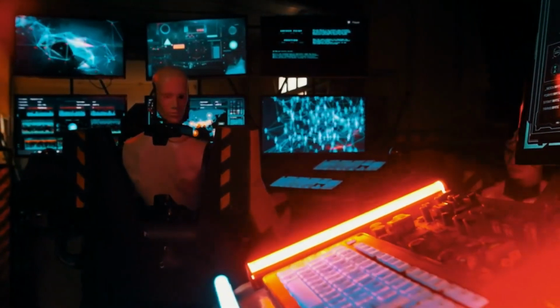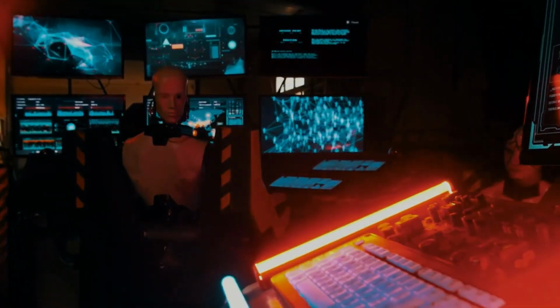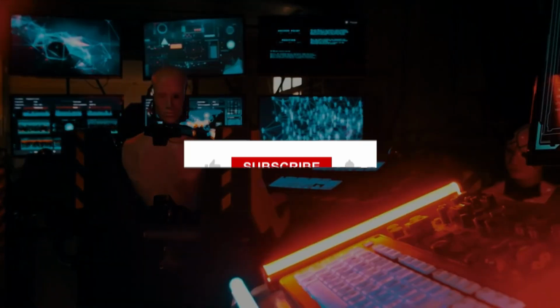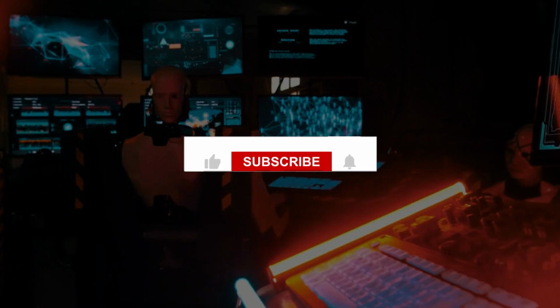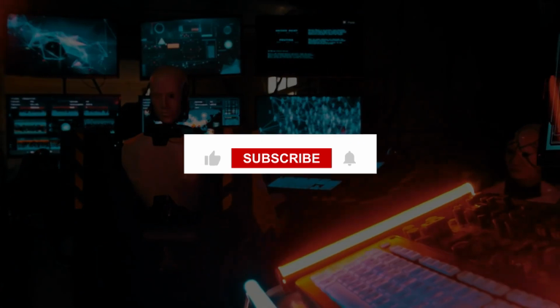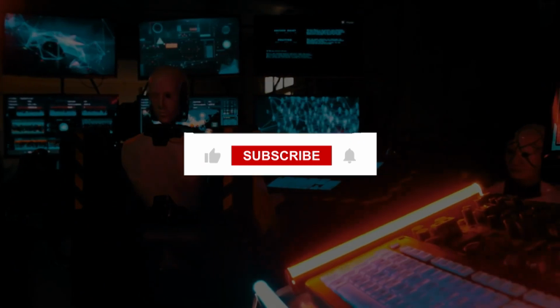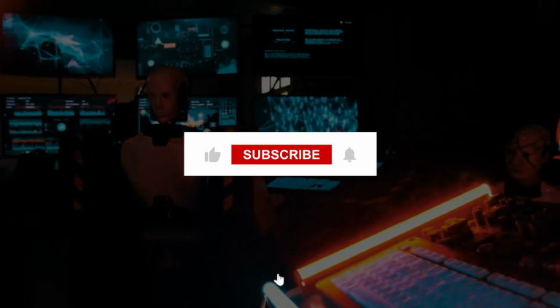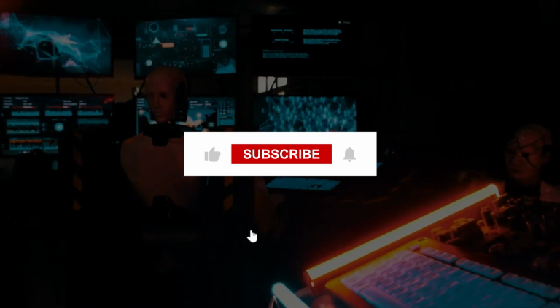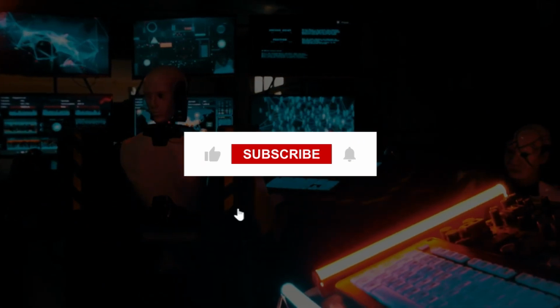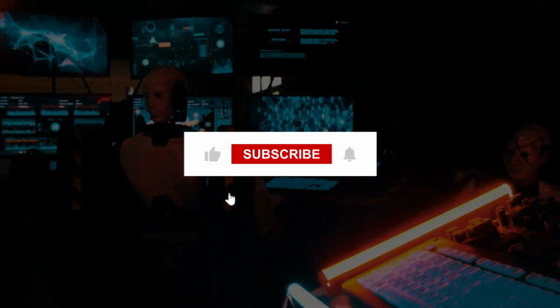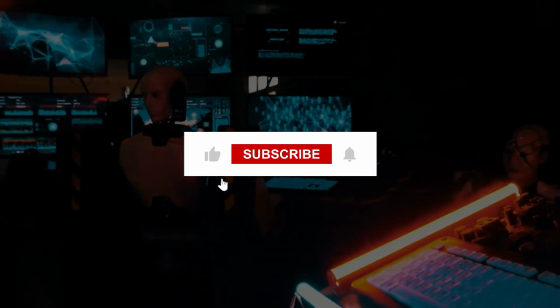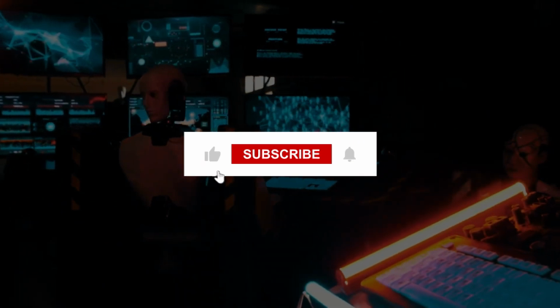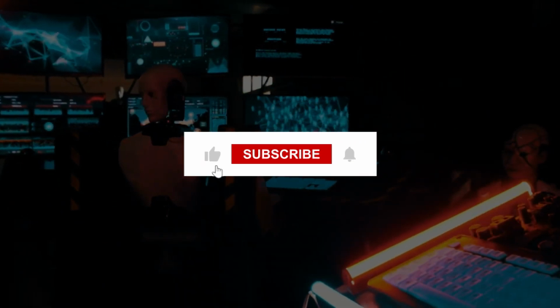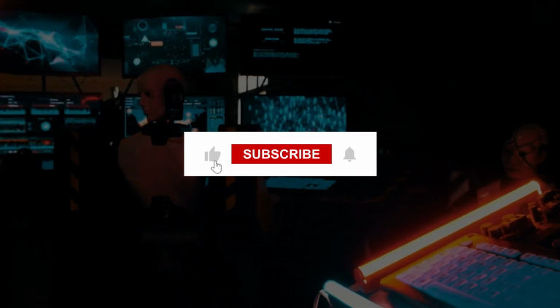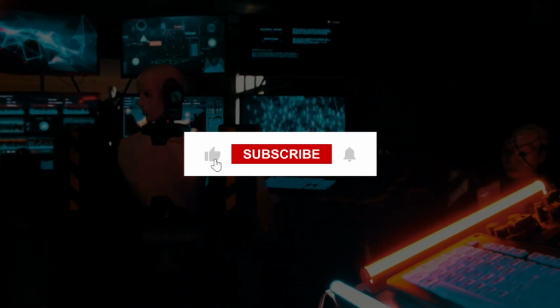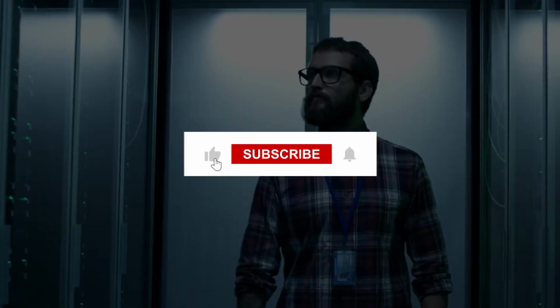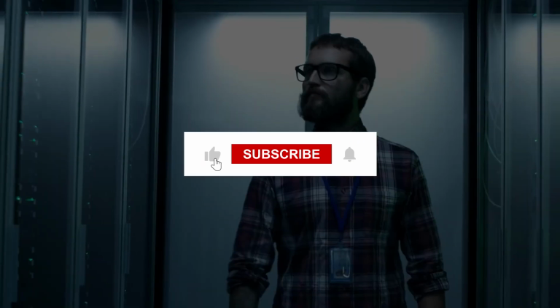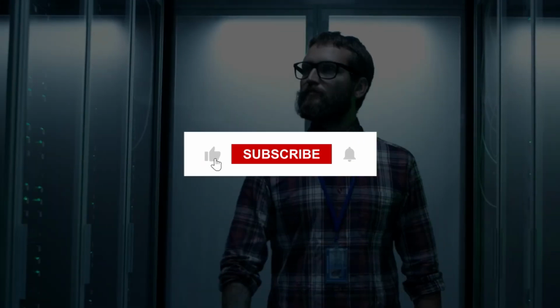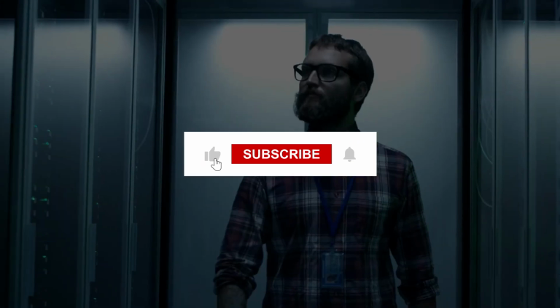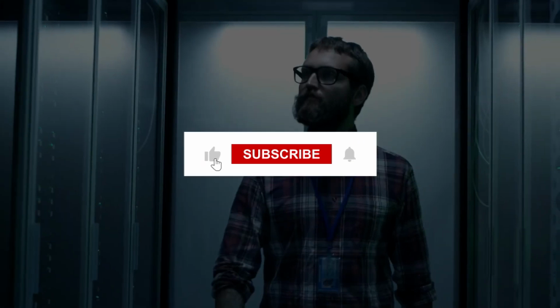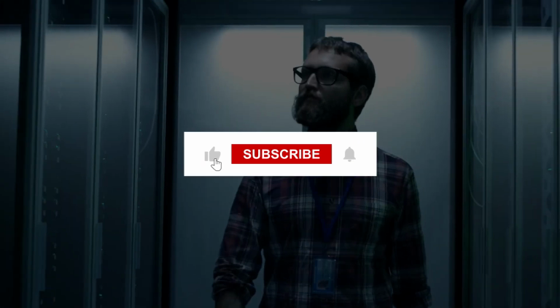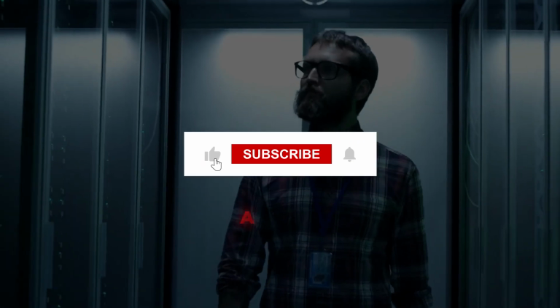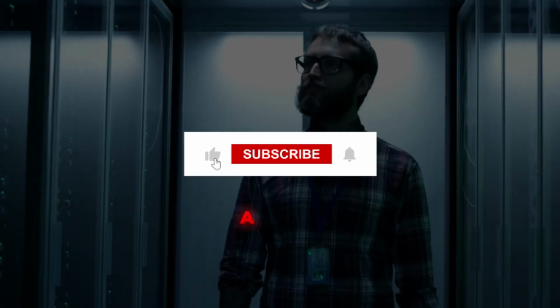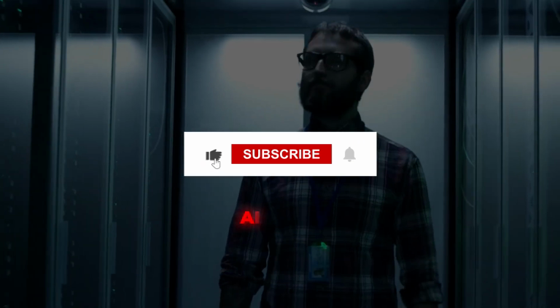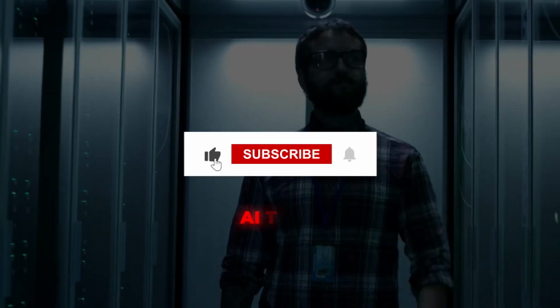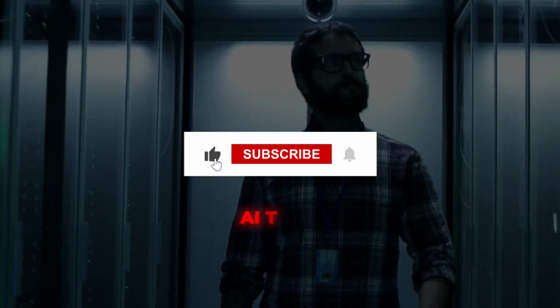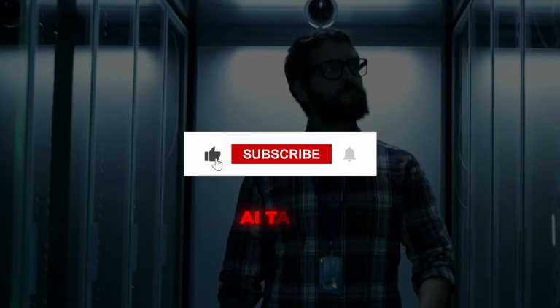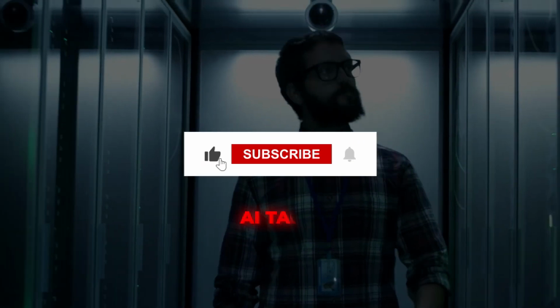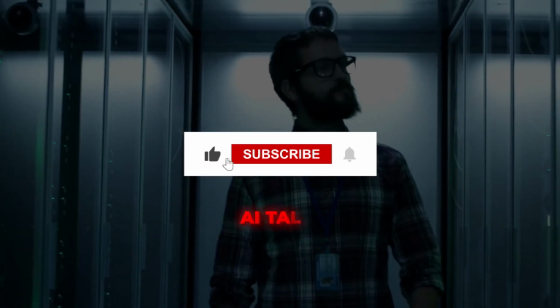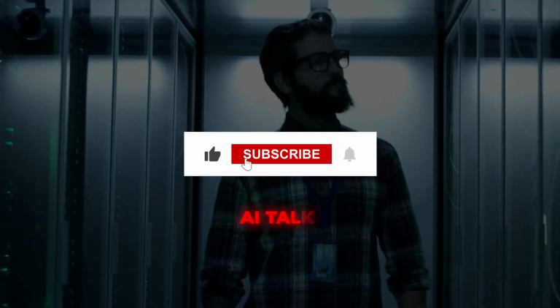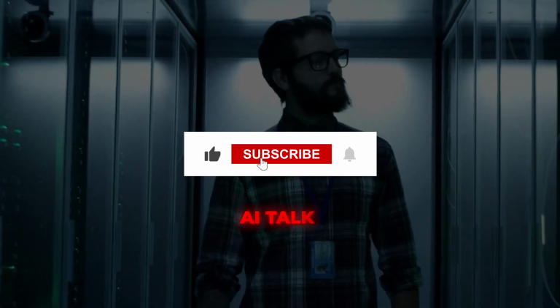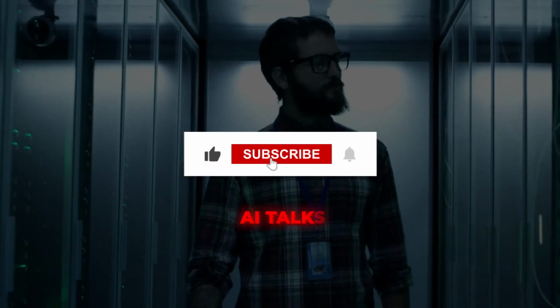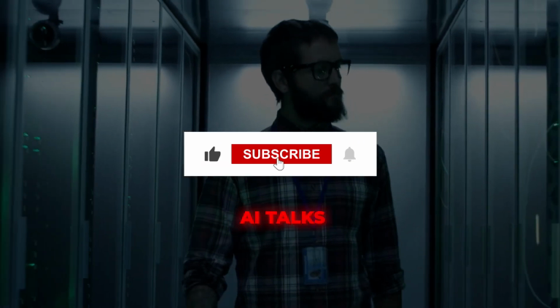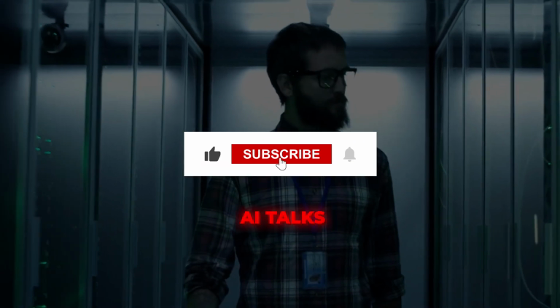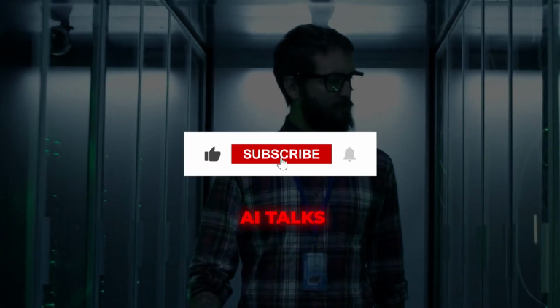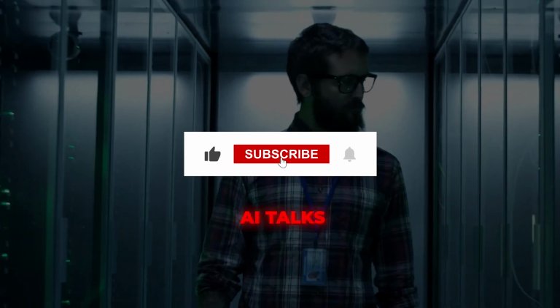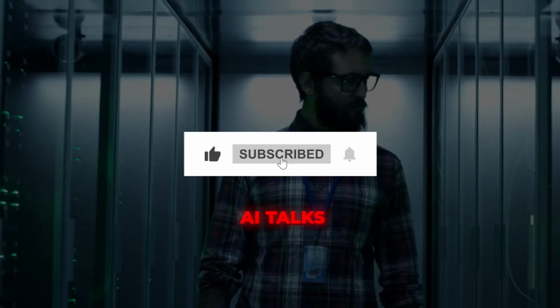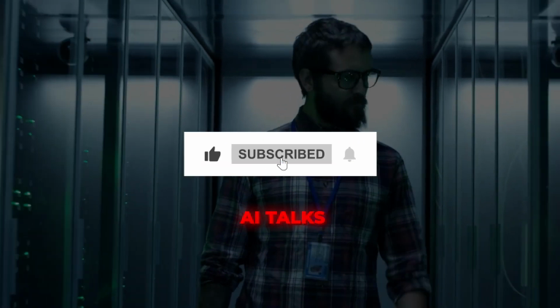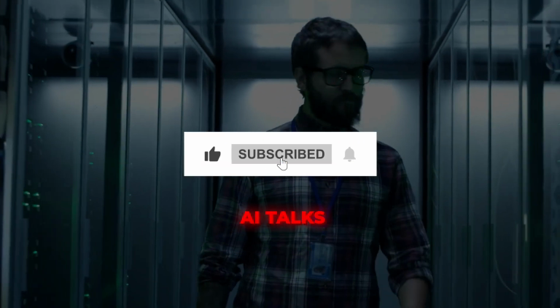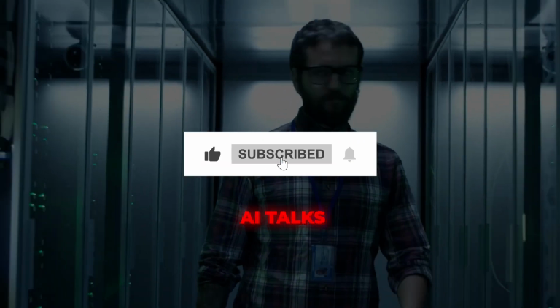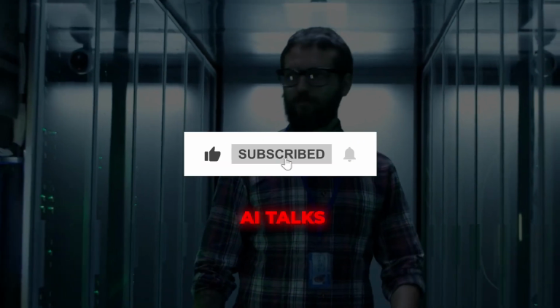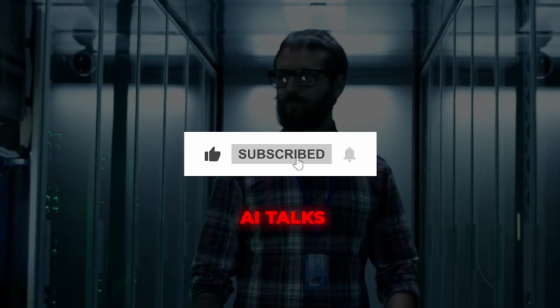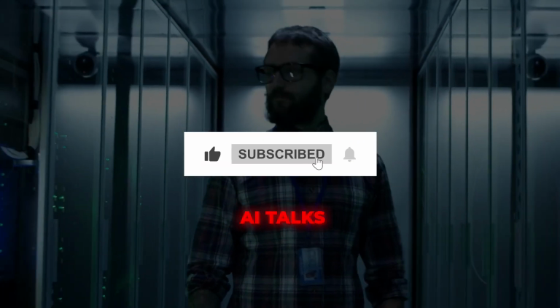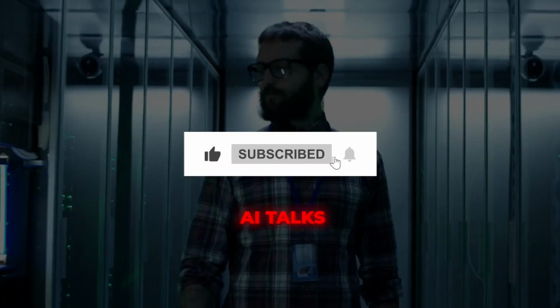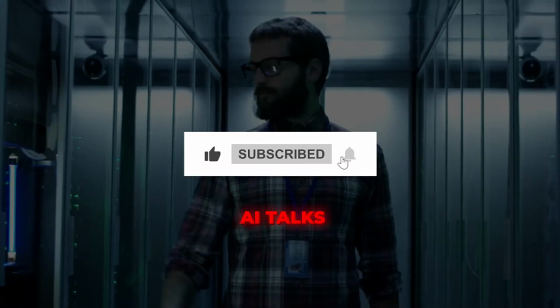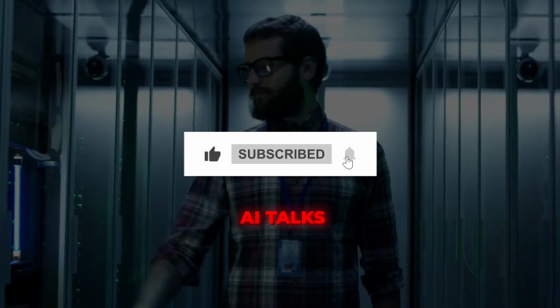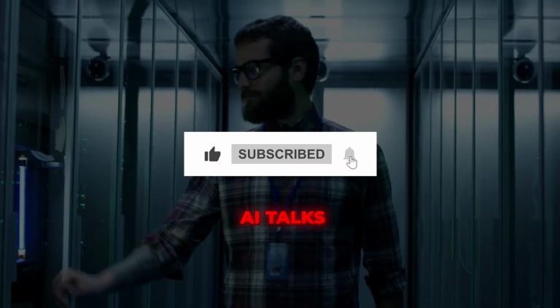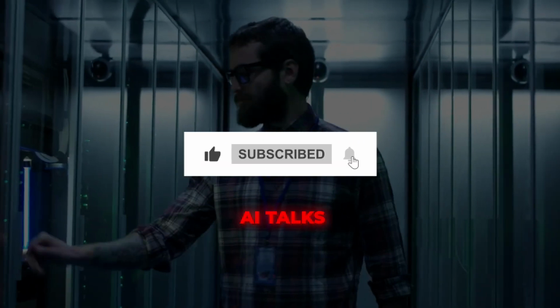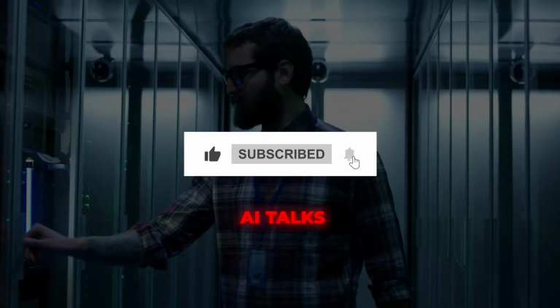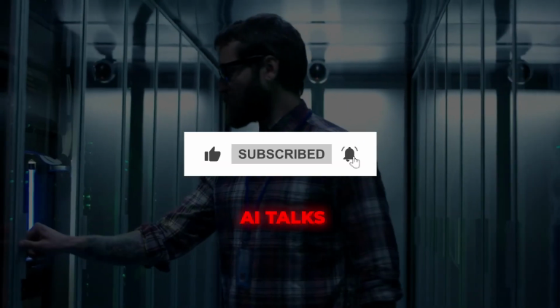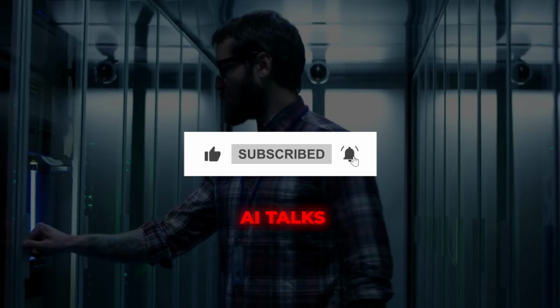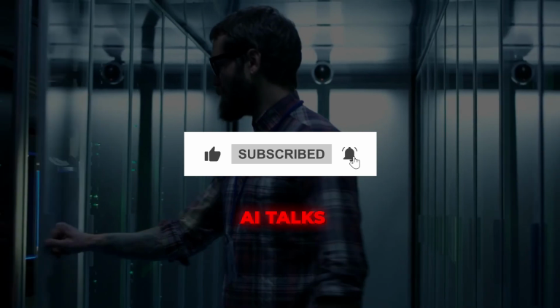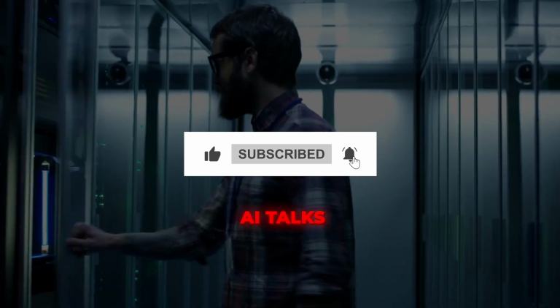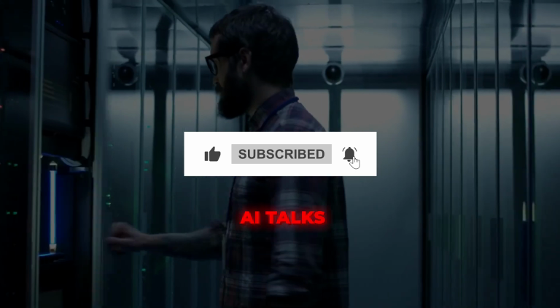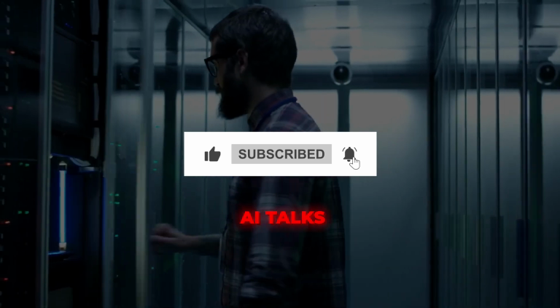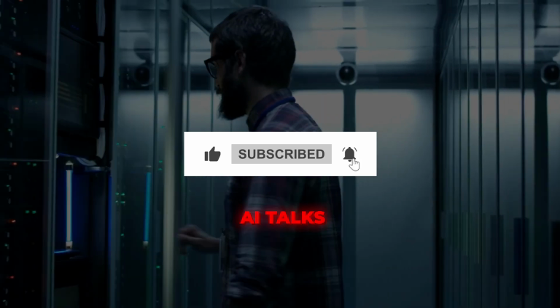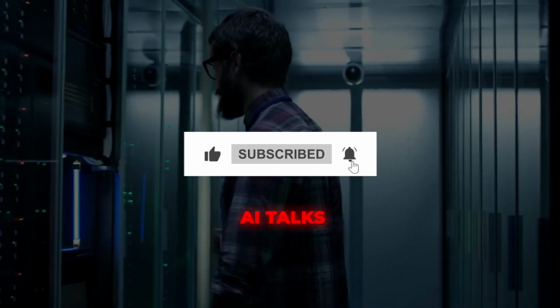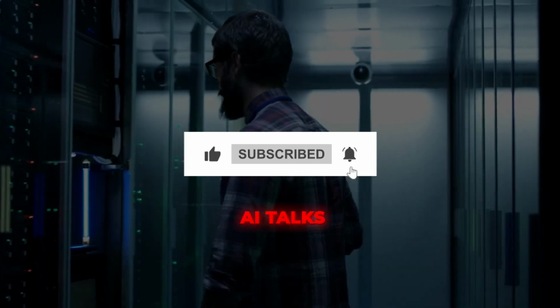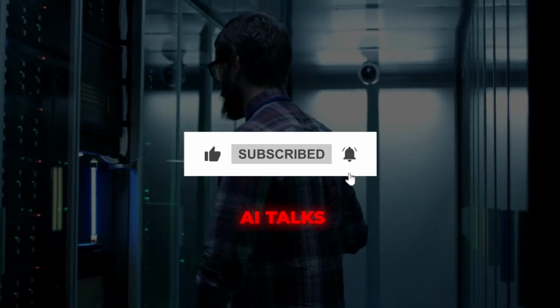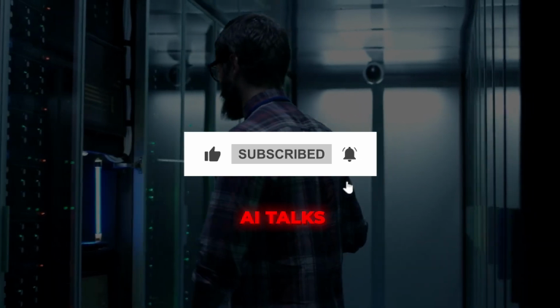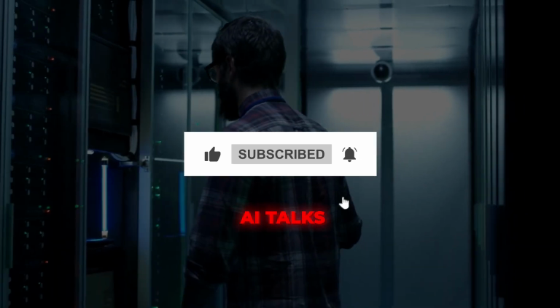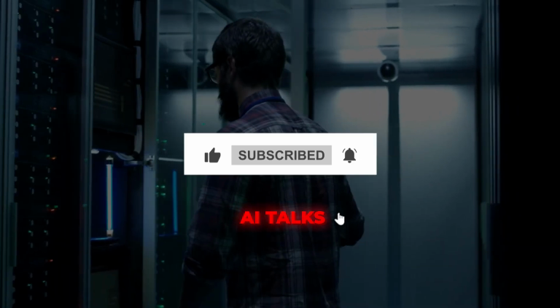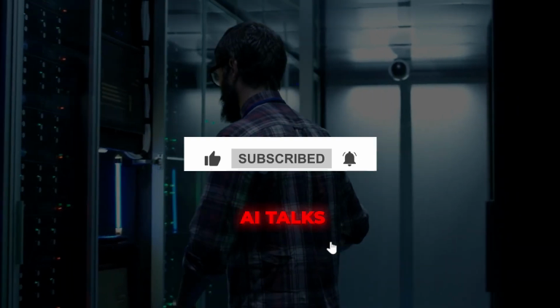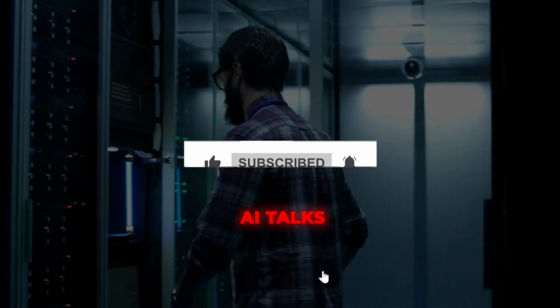Be sure to subscribe to our channel AI Talks for more in-depth insights and discussions on what's happening in the AI world.